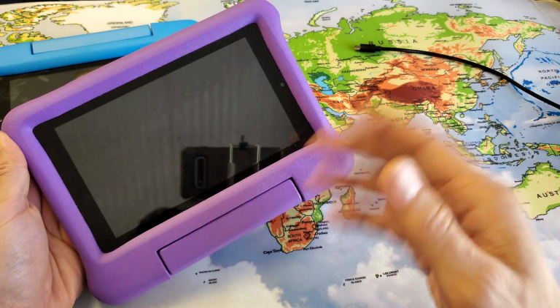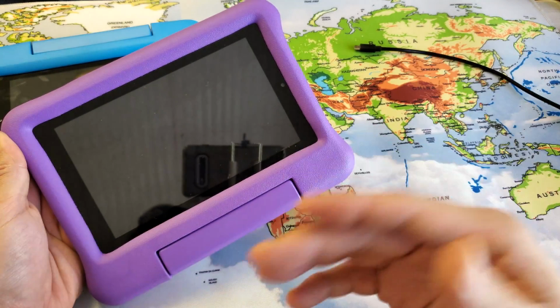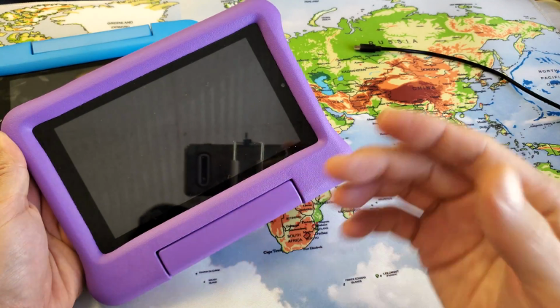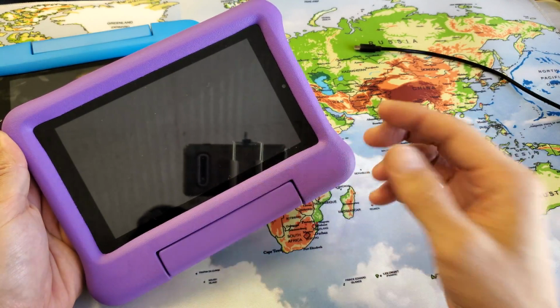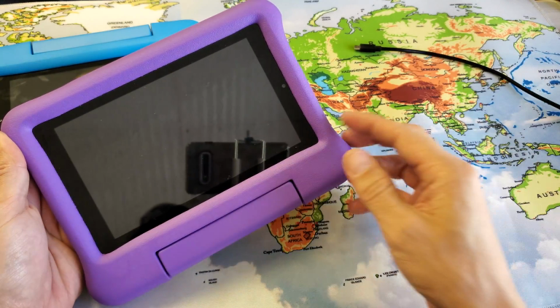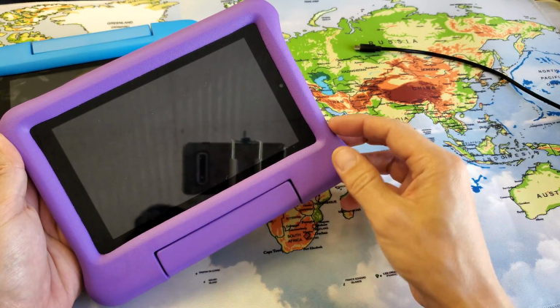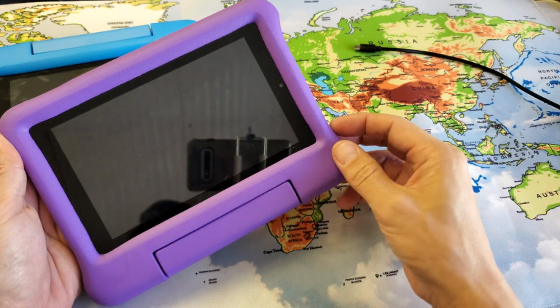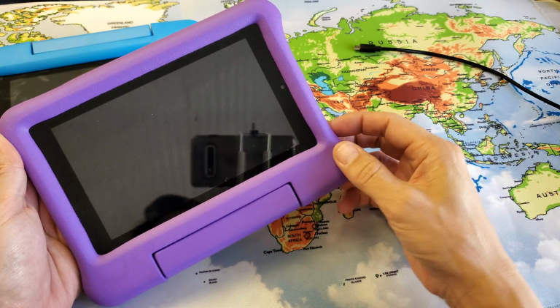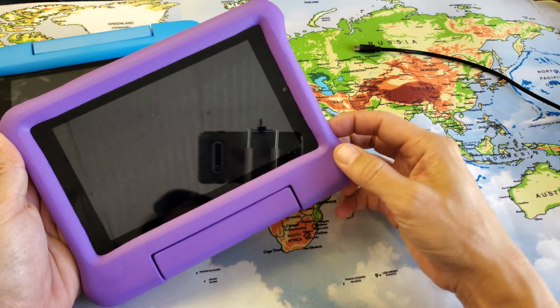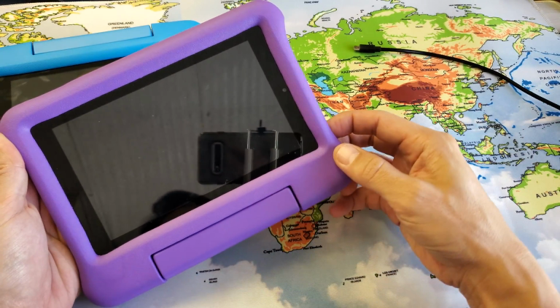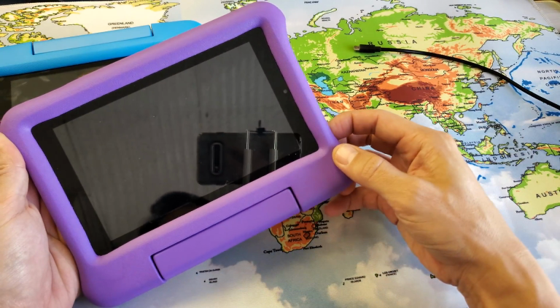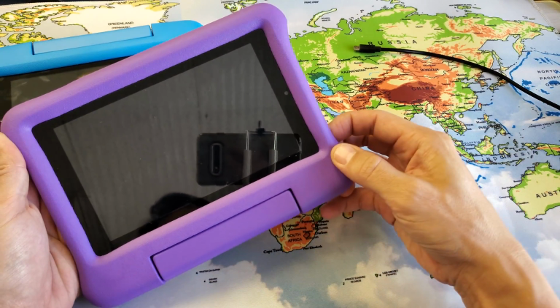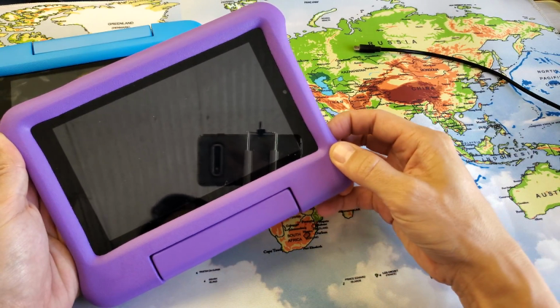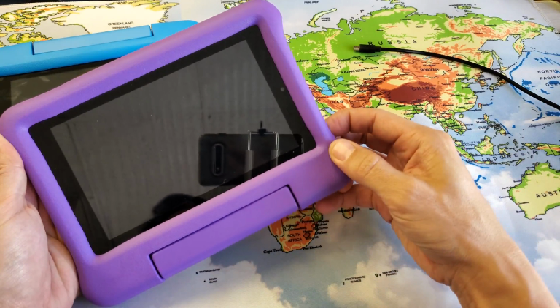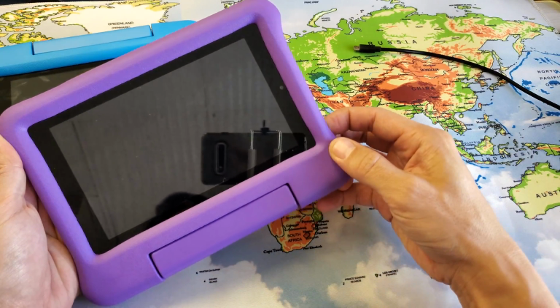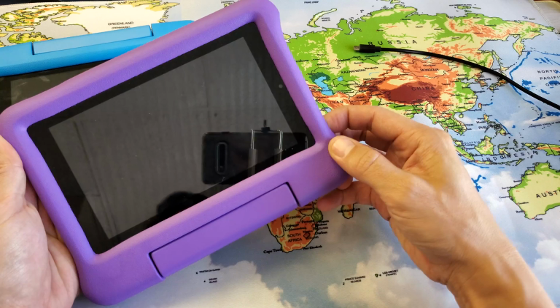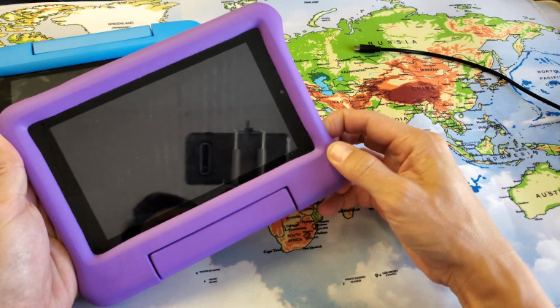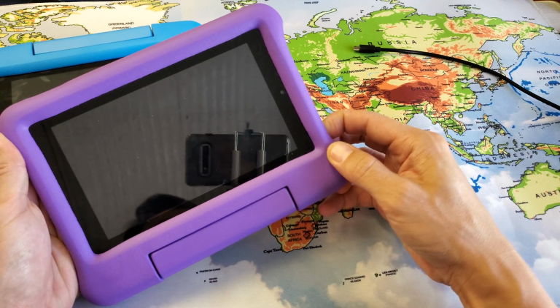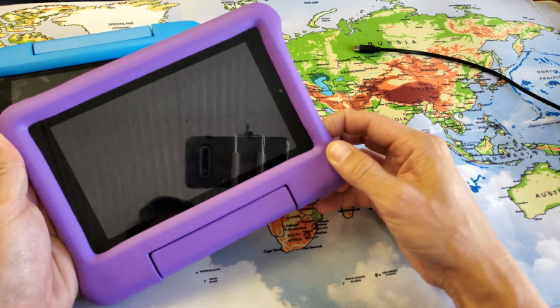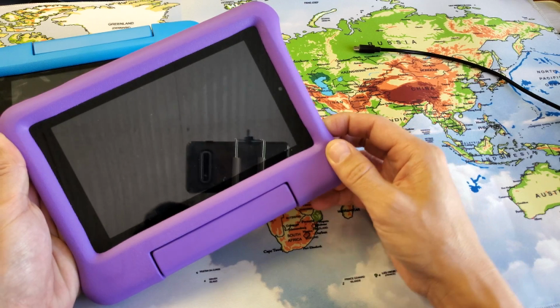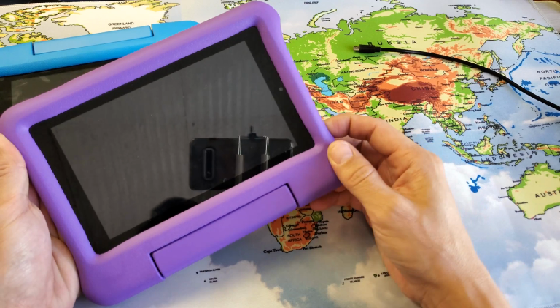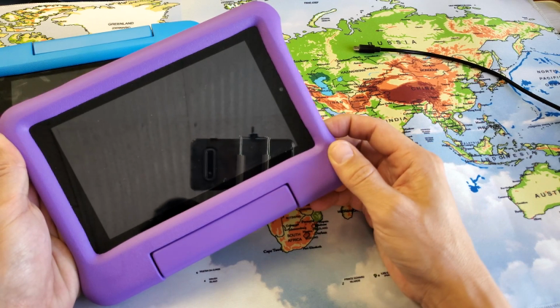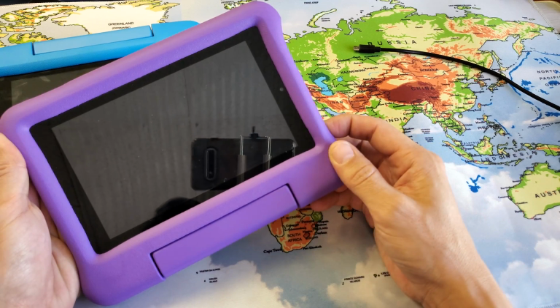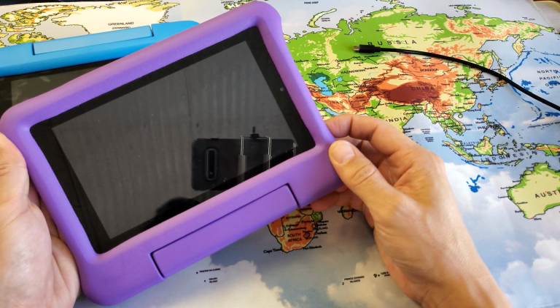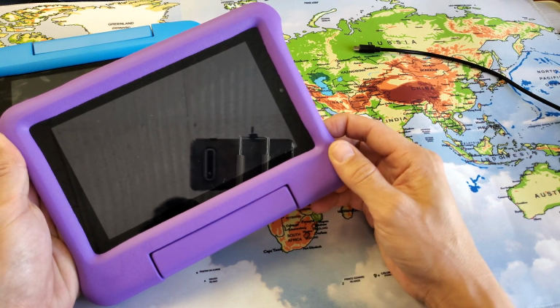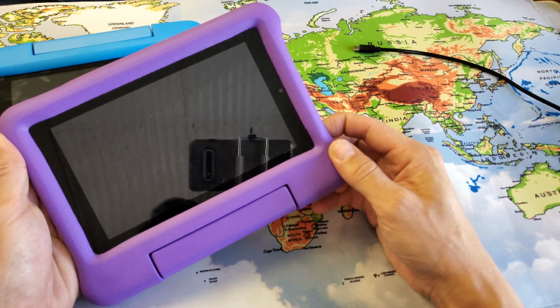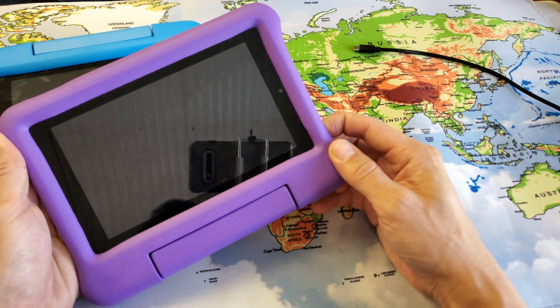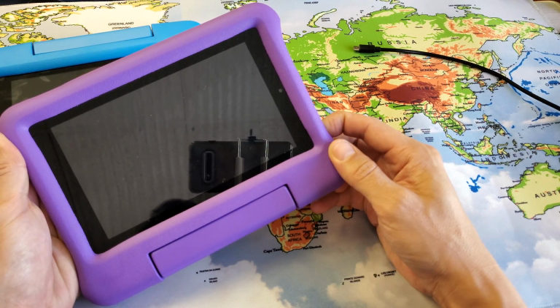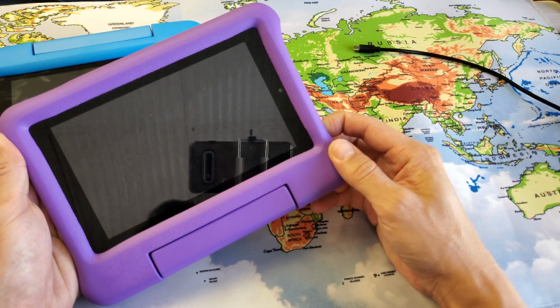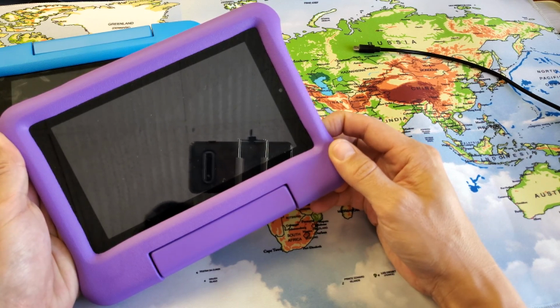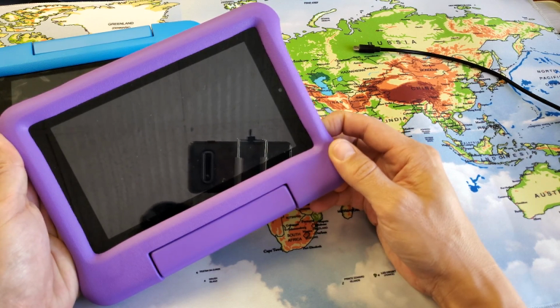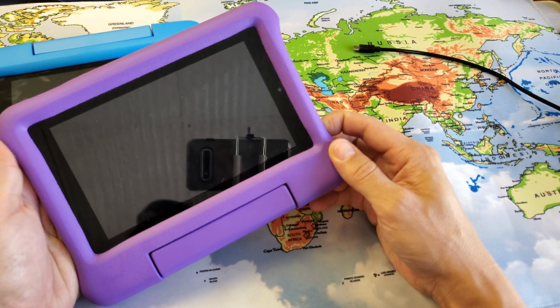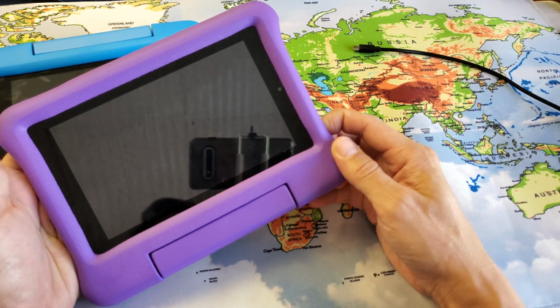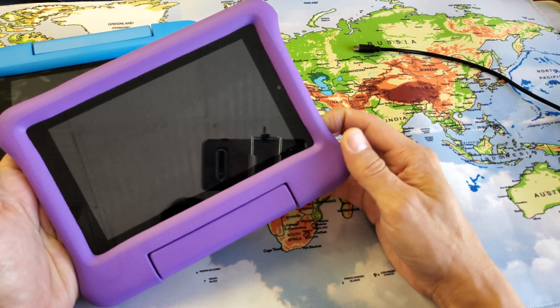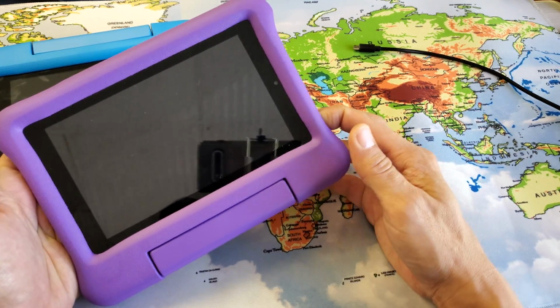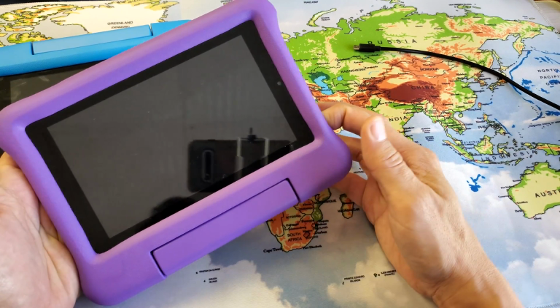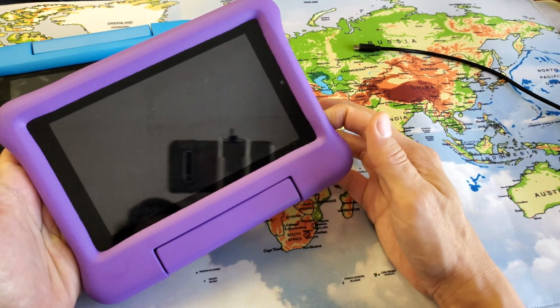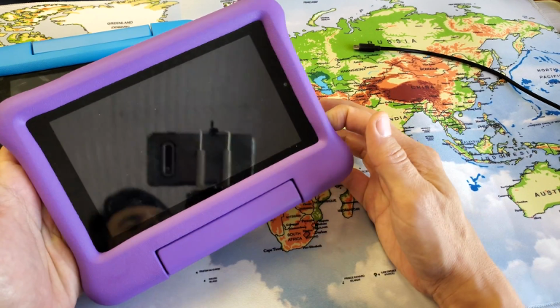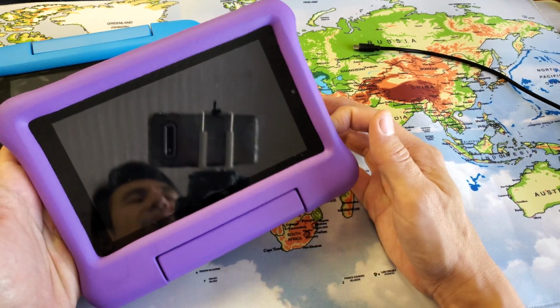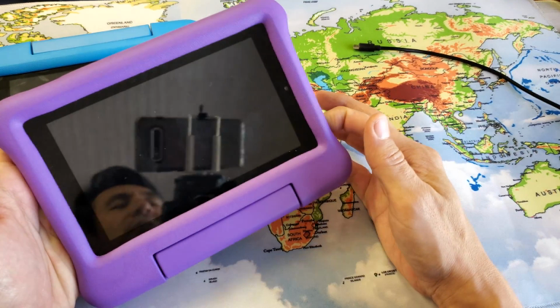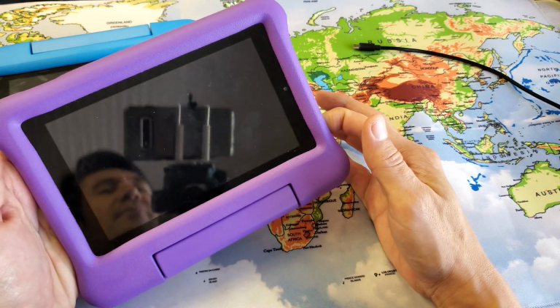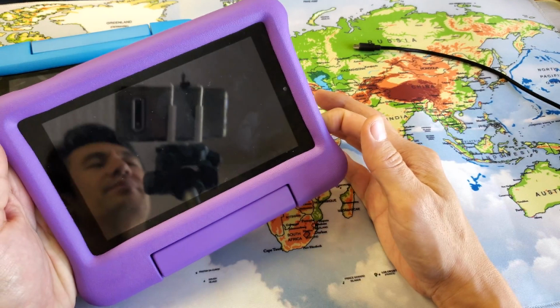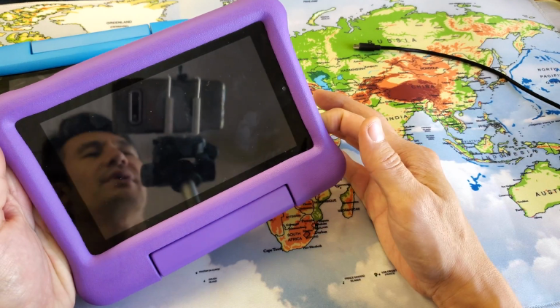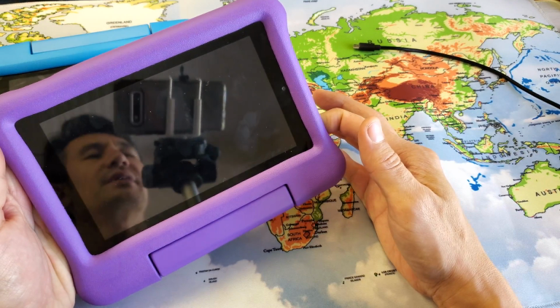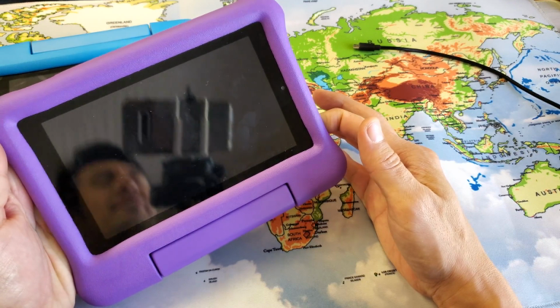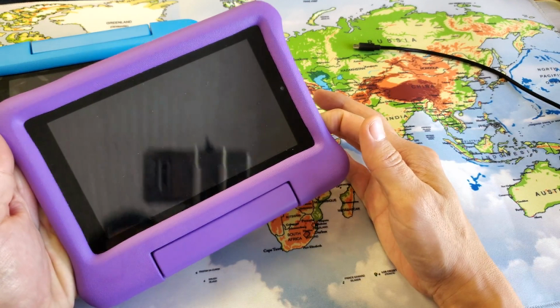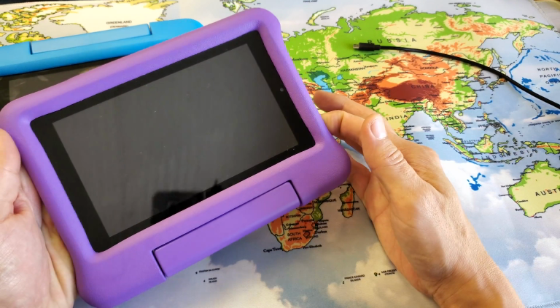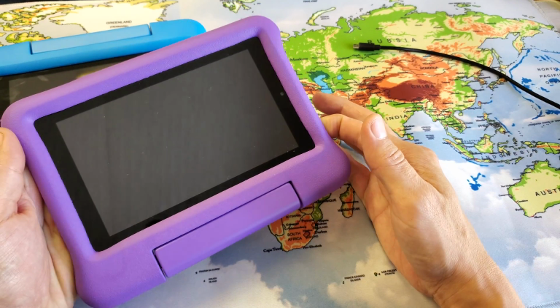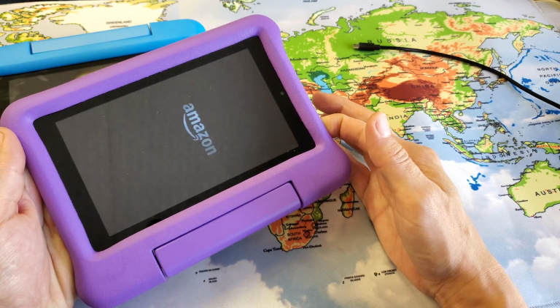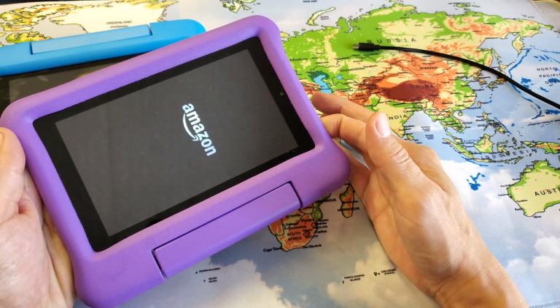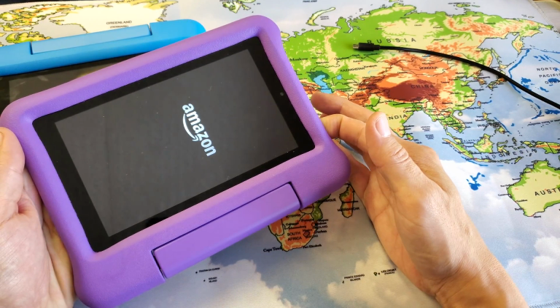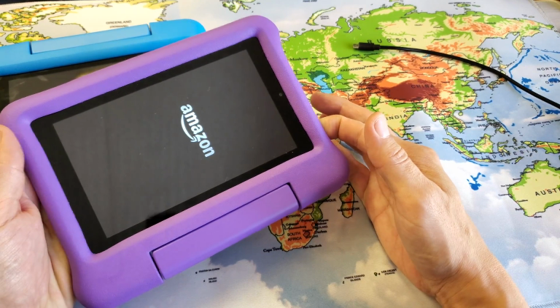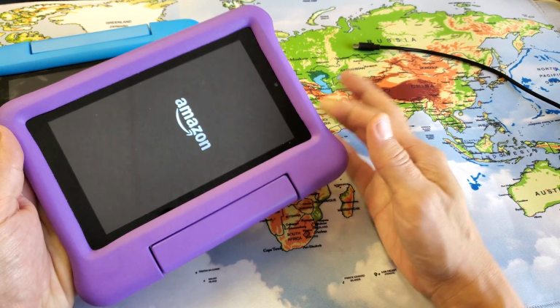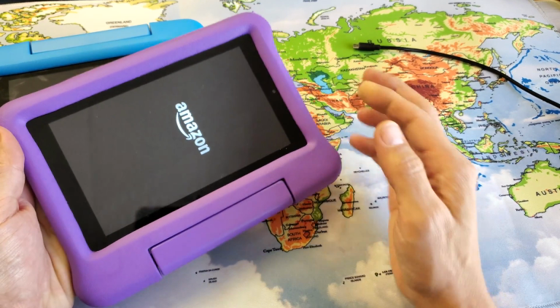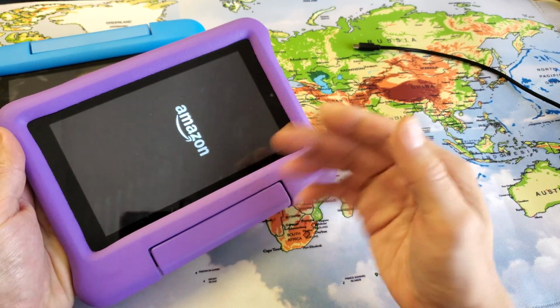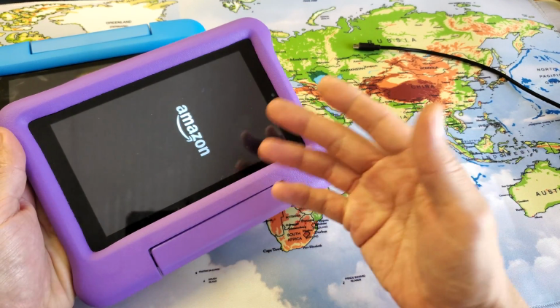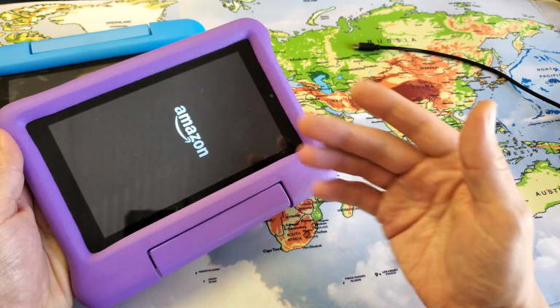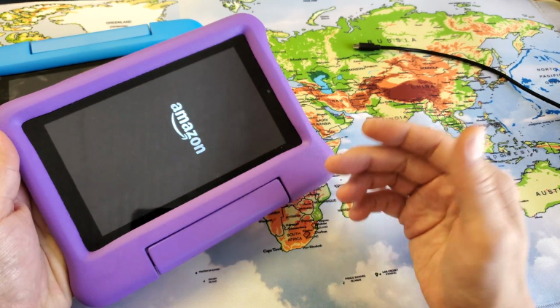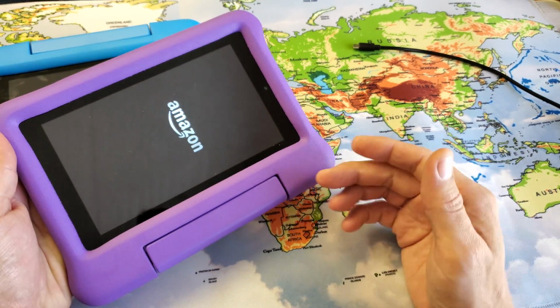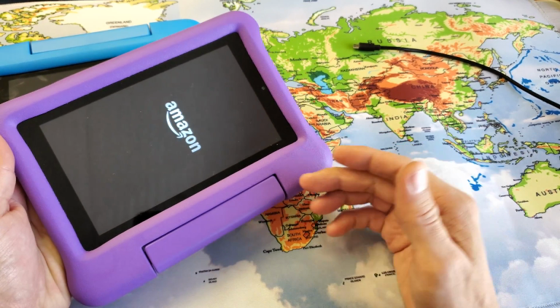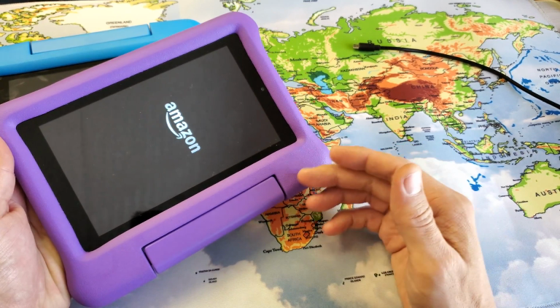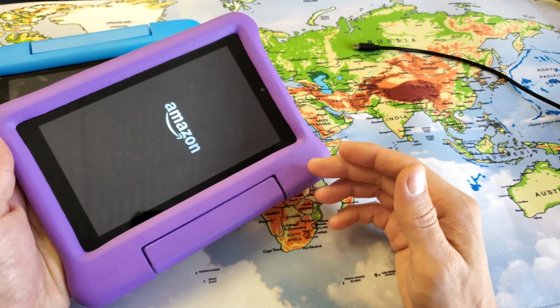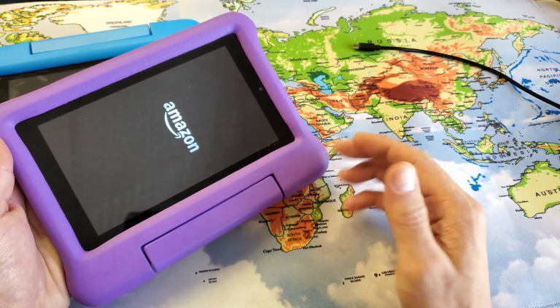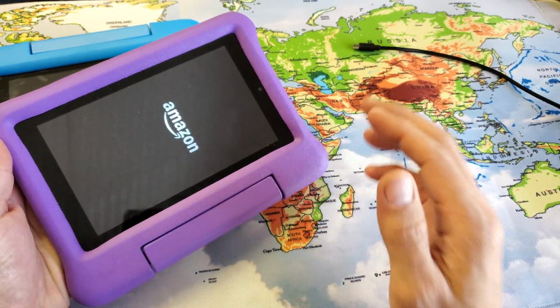Now to put it back on, I can just press and hold the power button for a few seconds and it'll come back on.